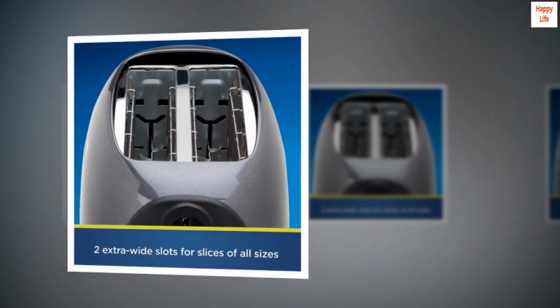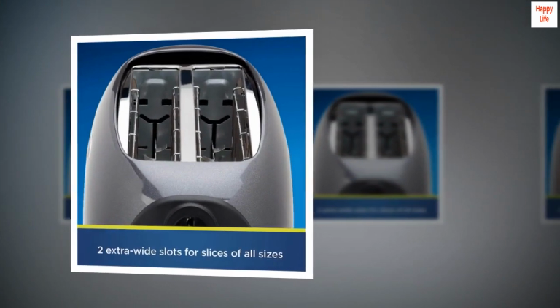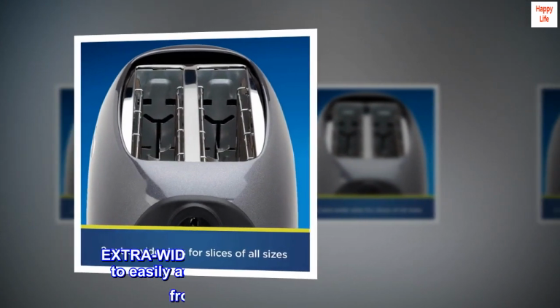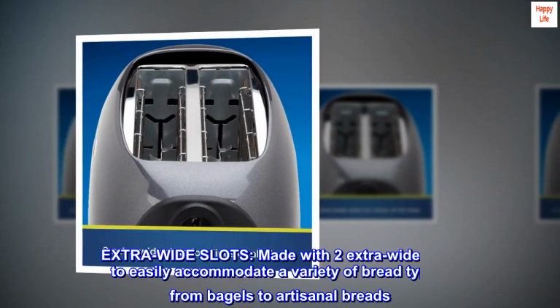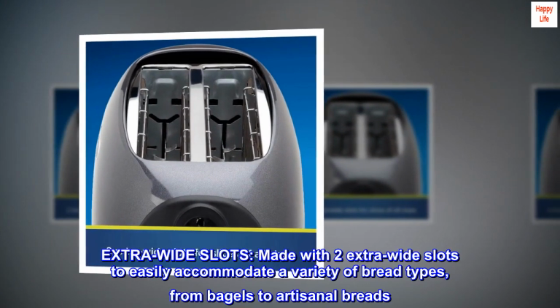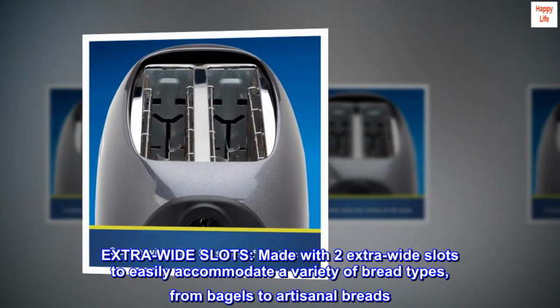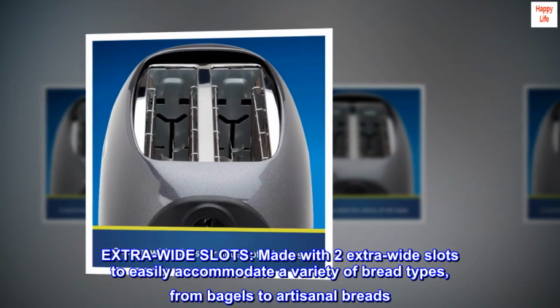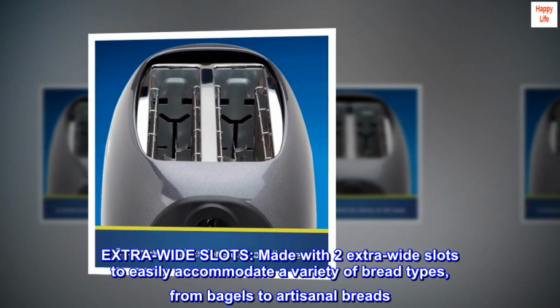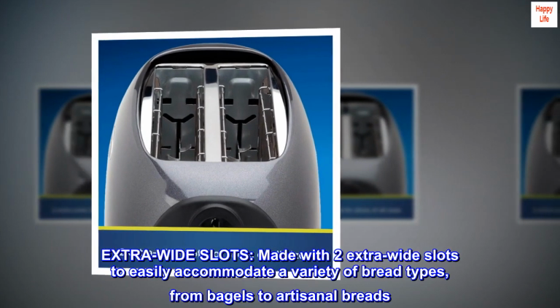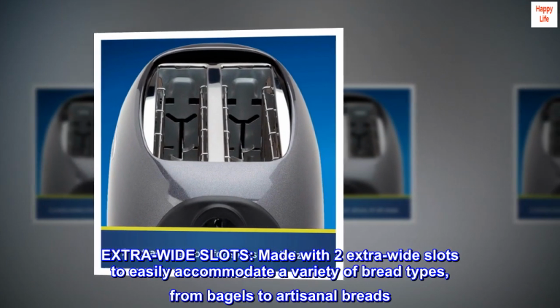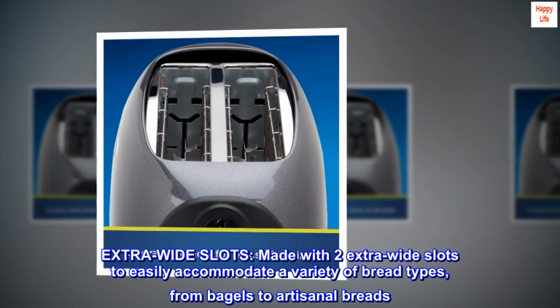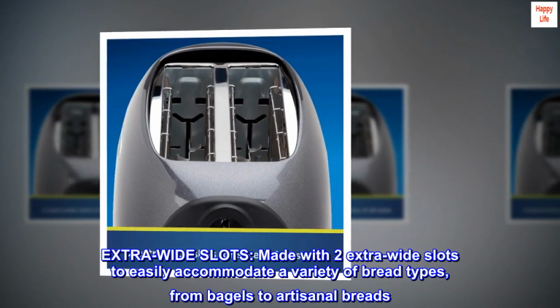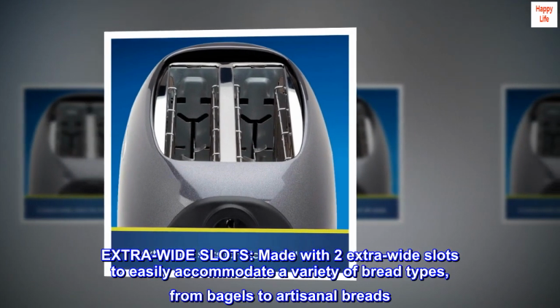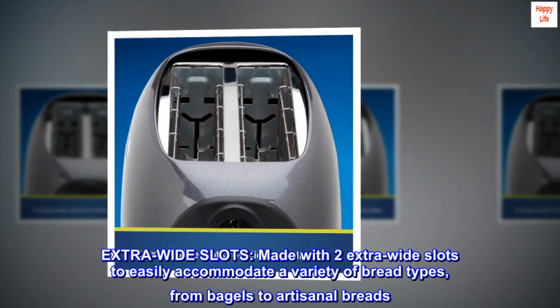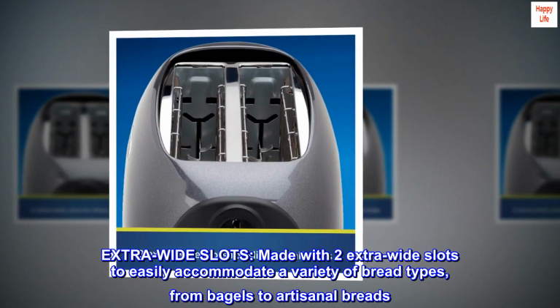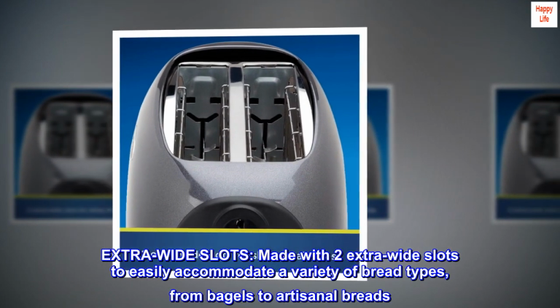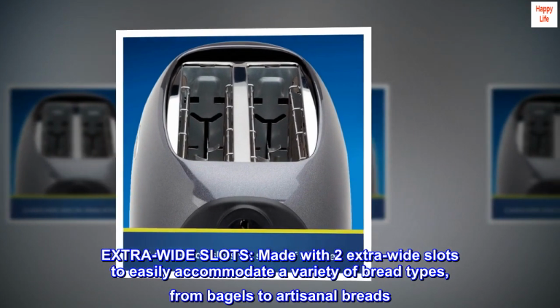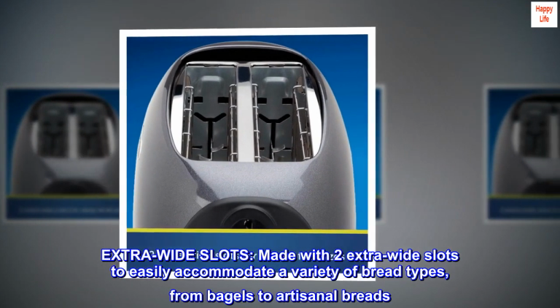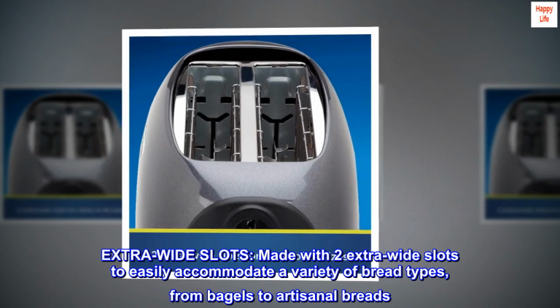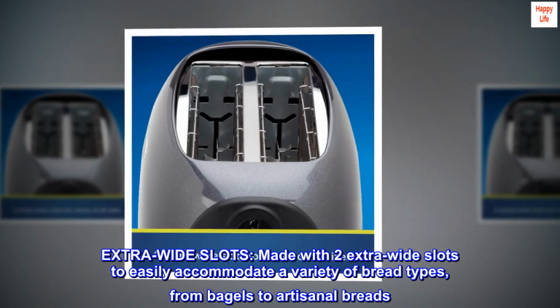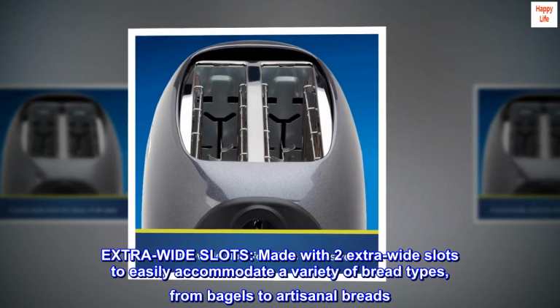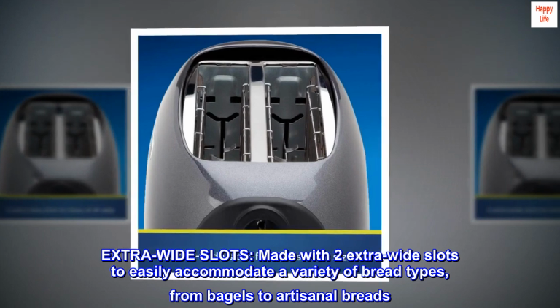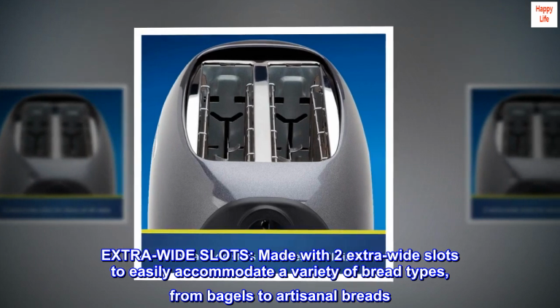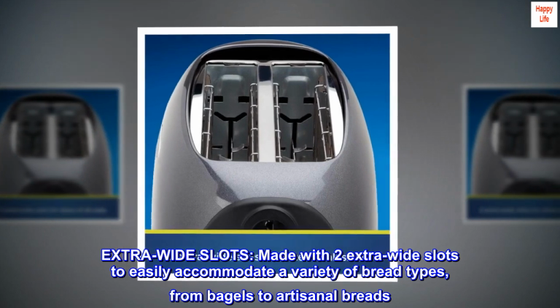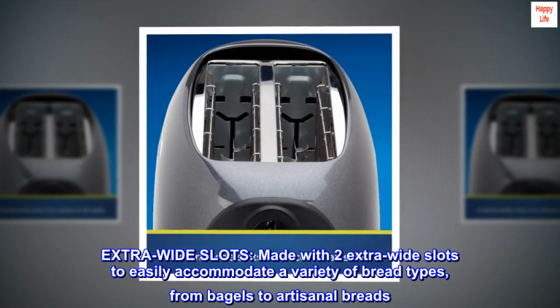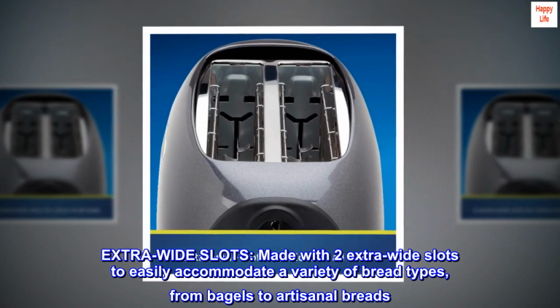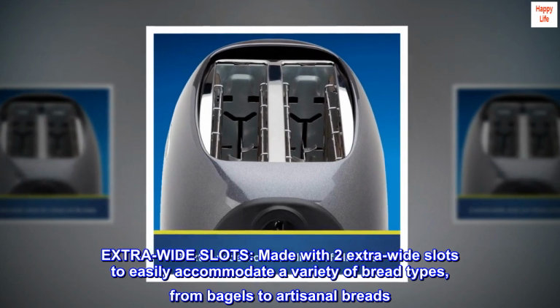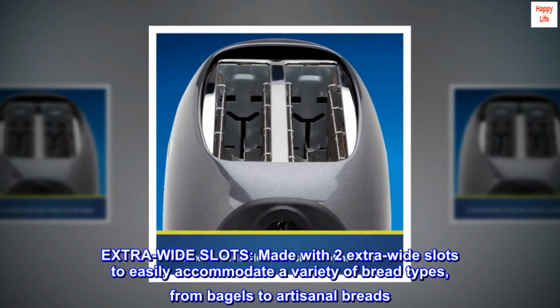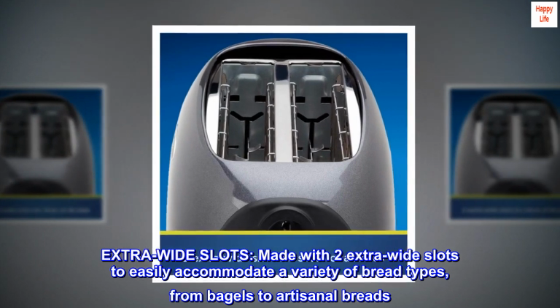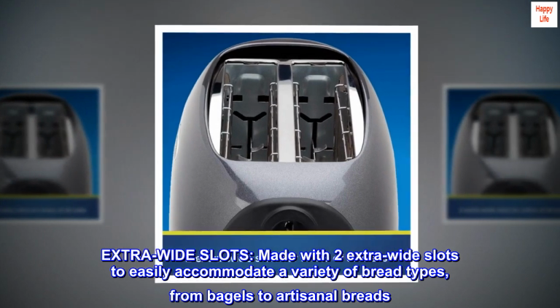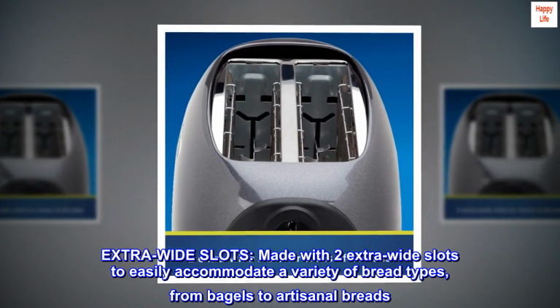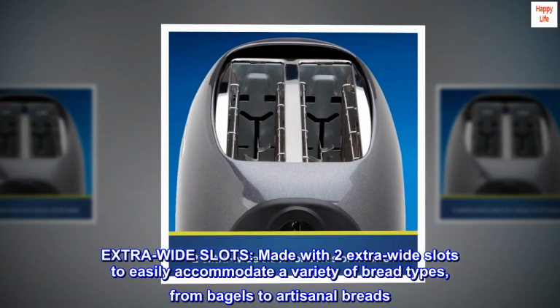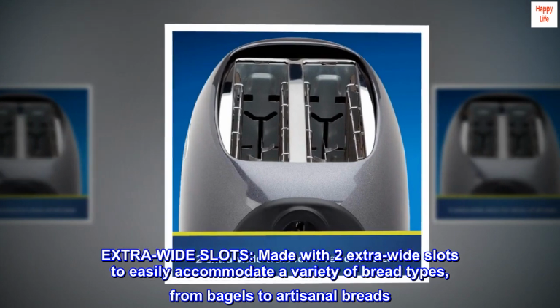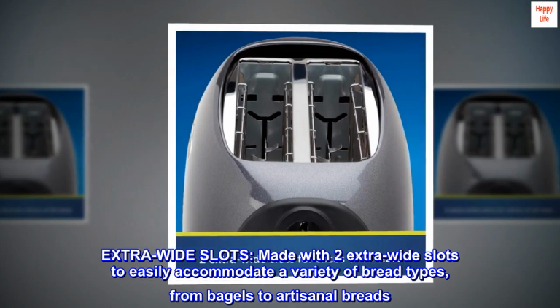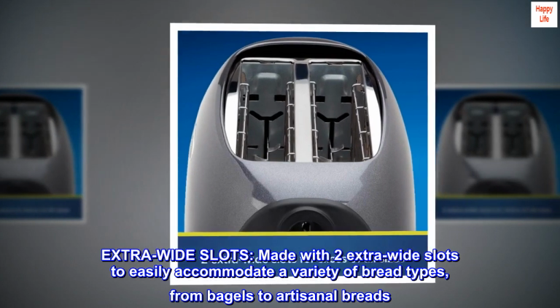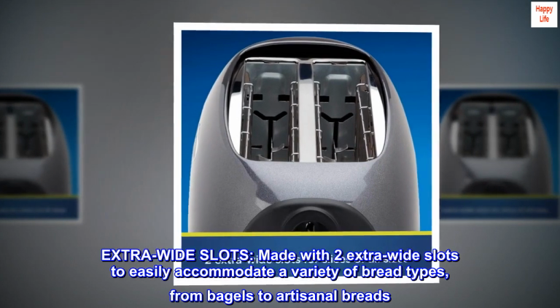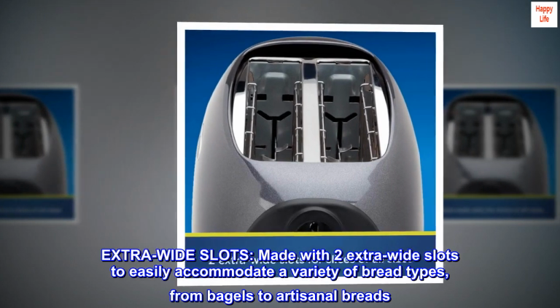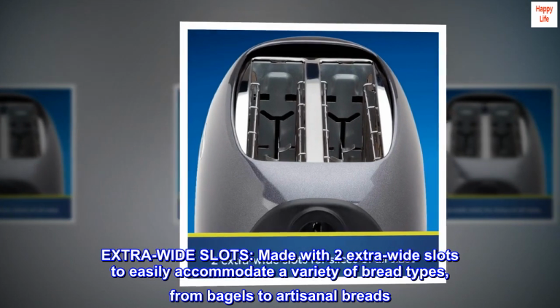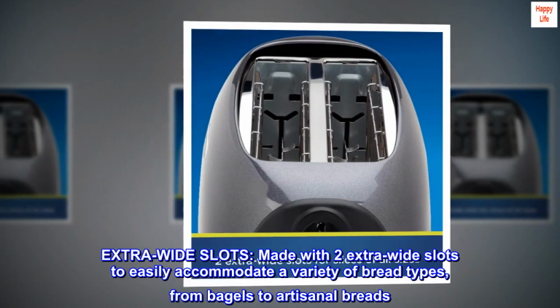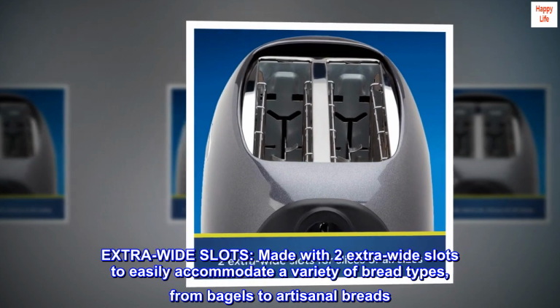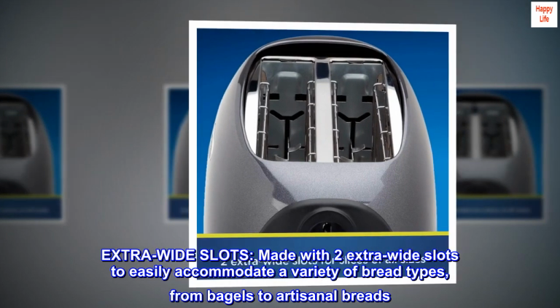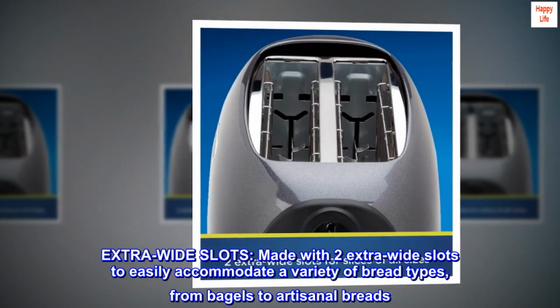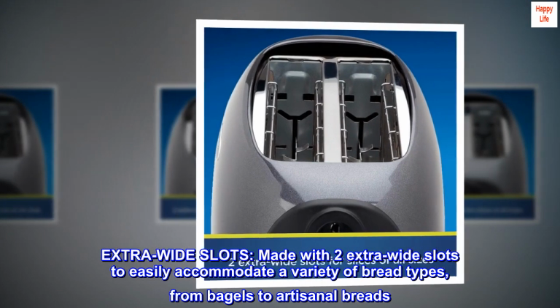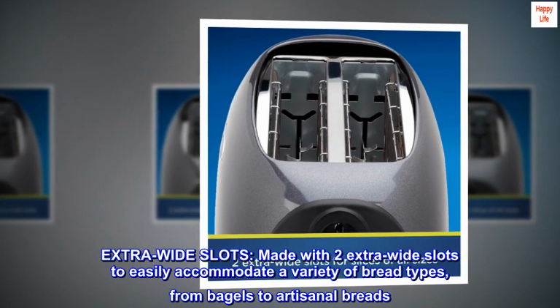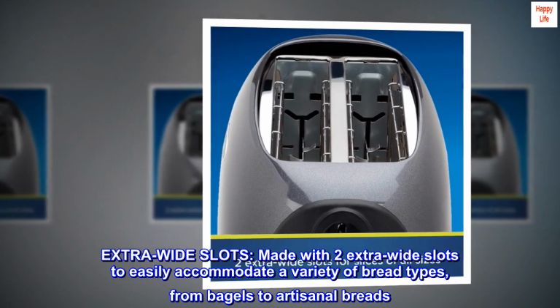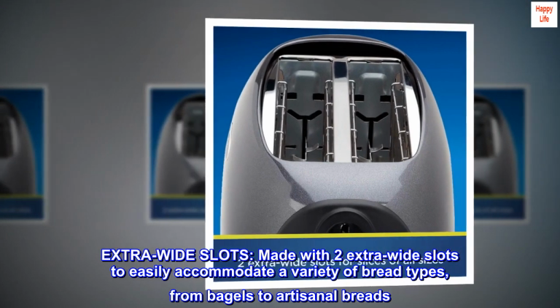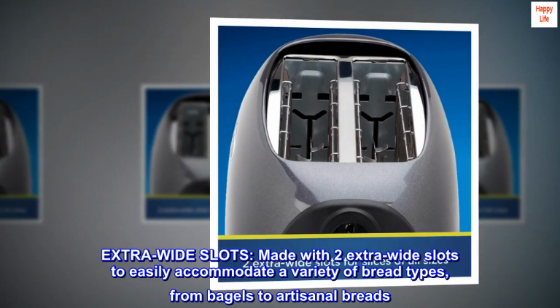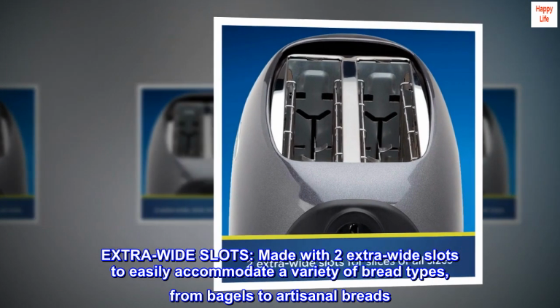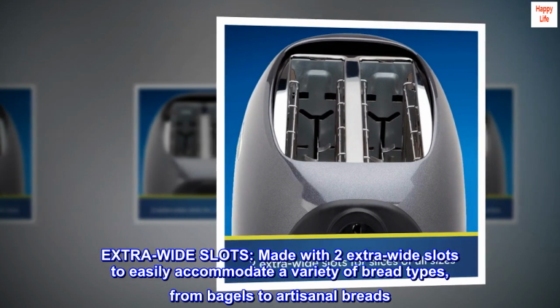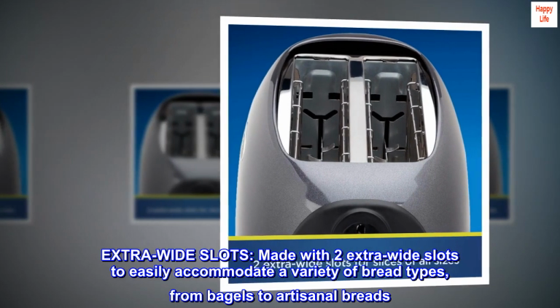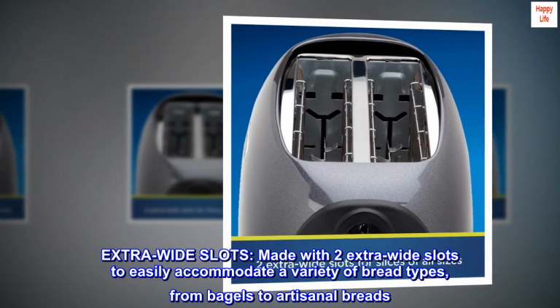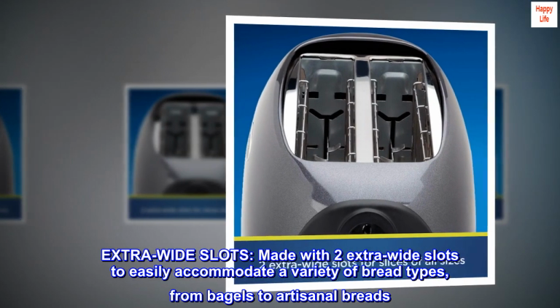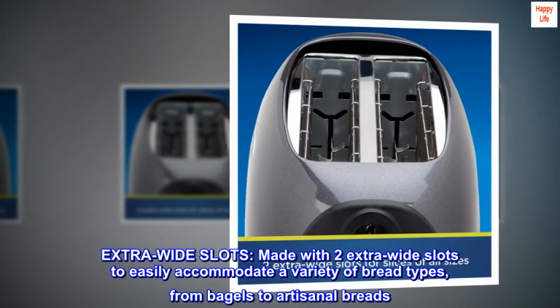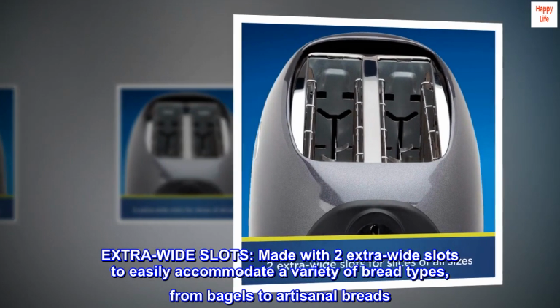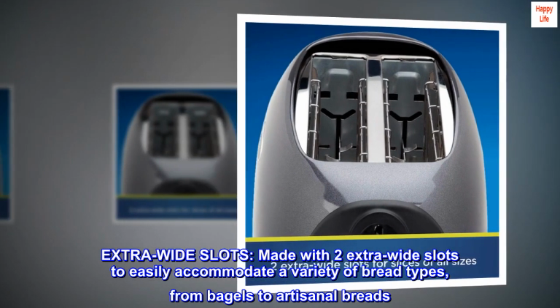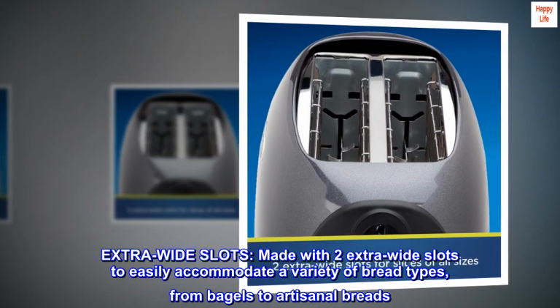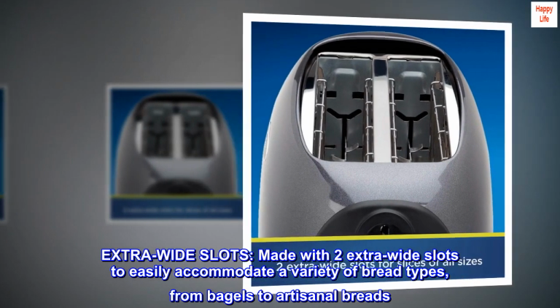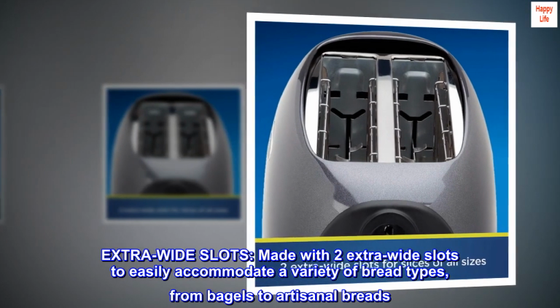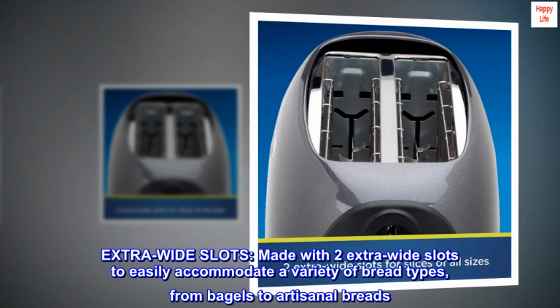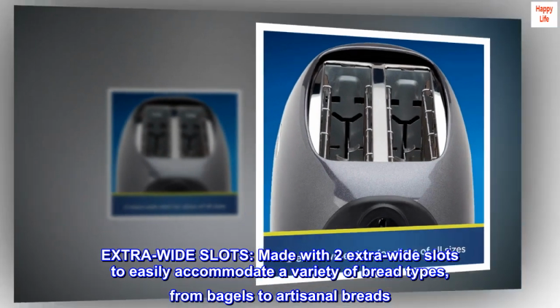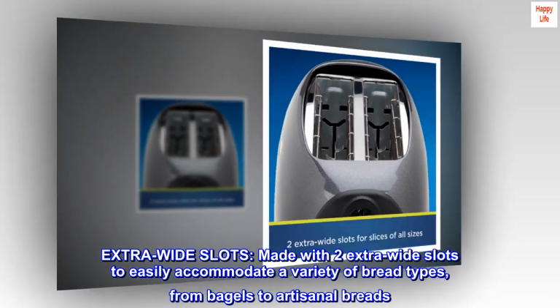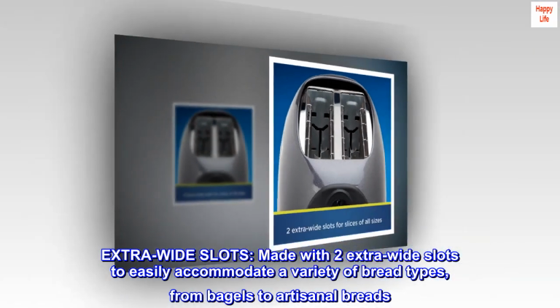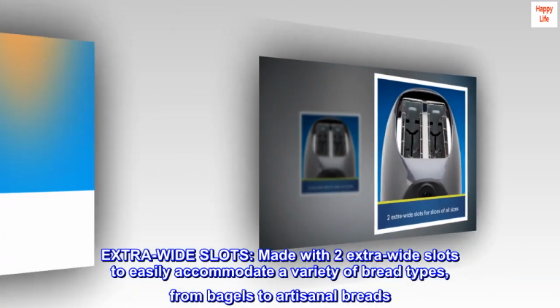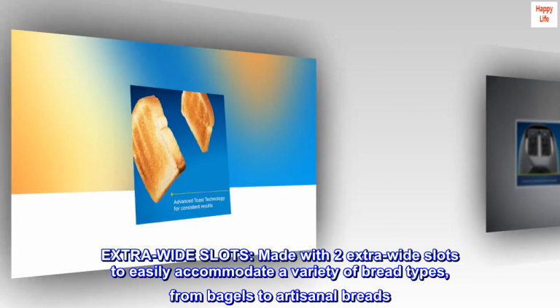Extra Wide Slots: made with two extra-wide slots to easily accommodate a variety of bread types, from bagels to artisanal breads.